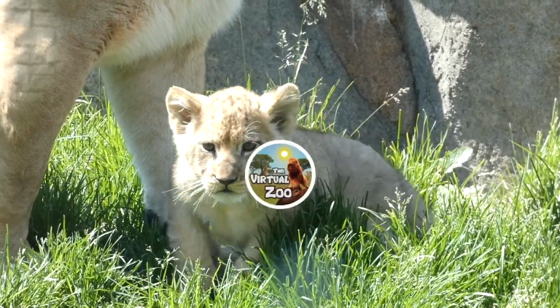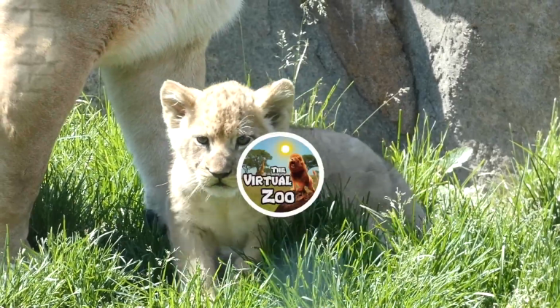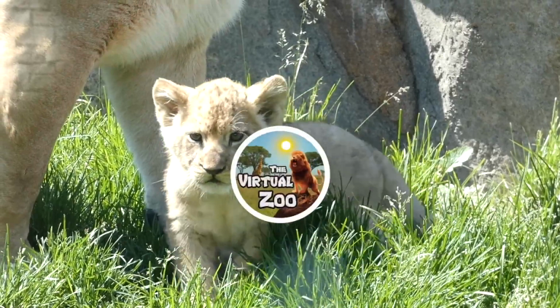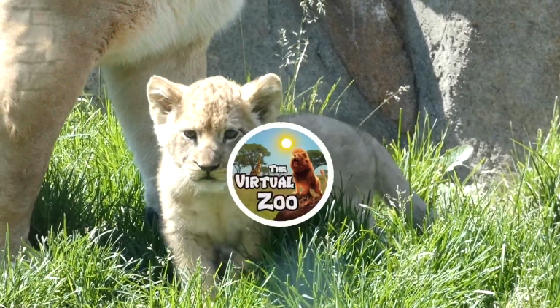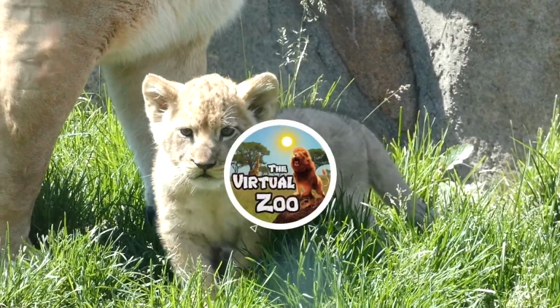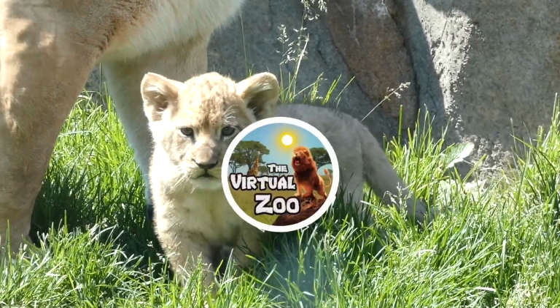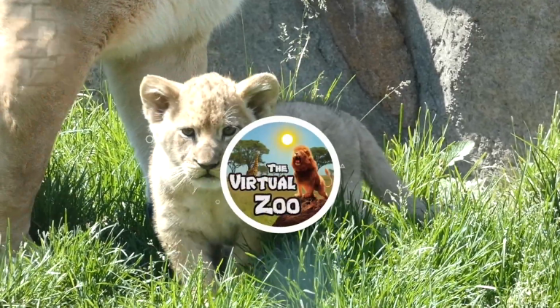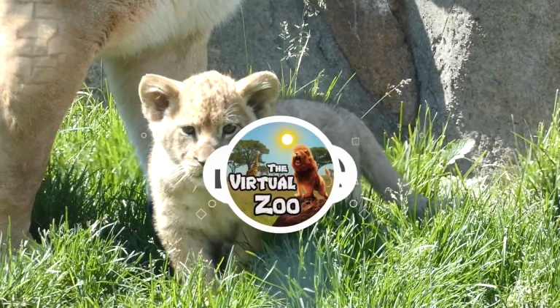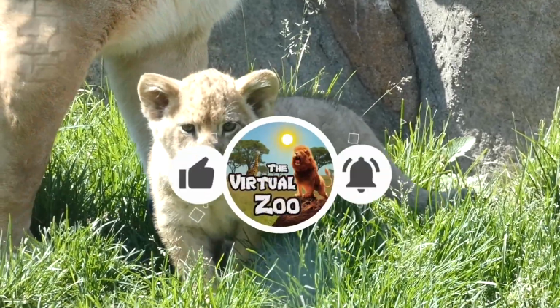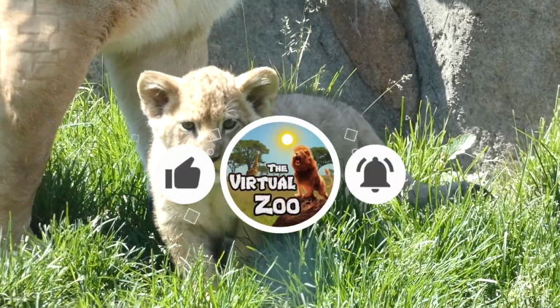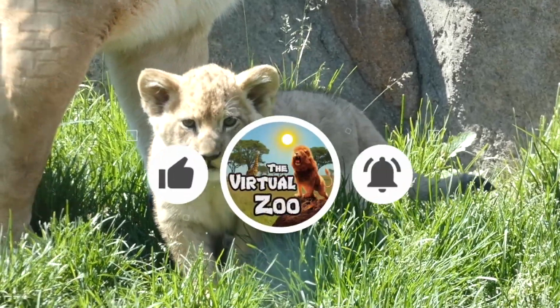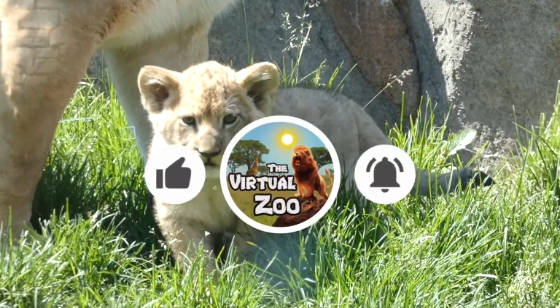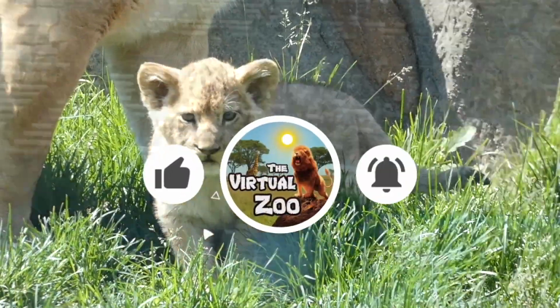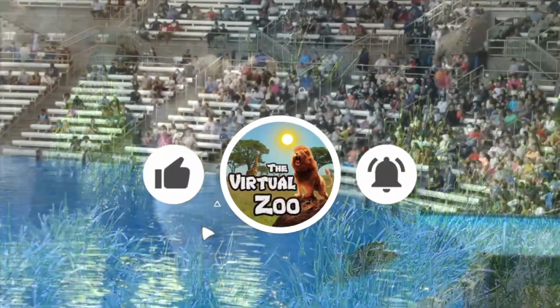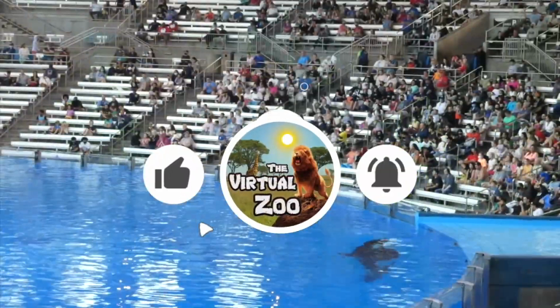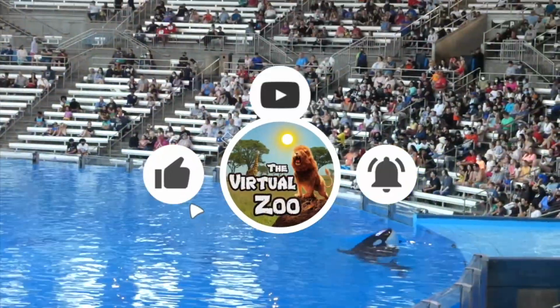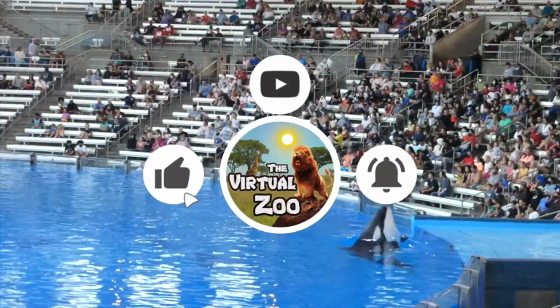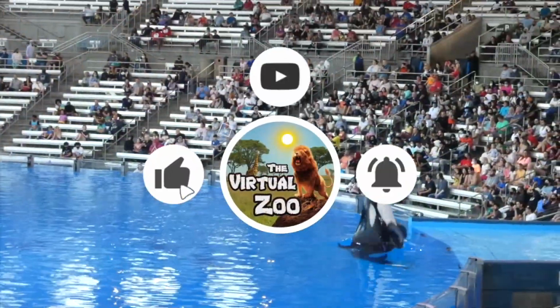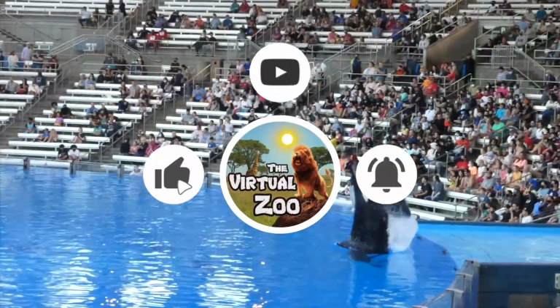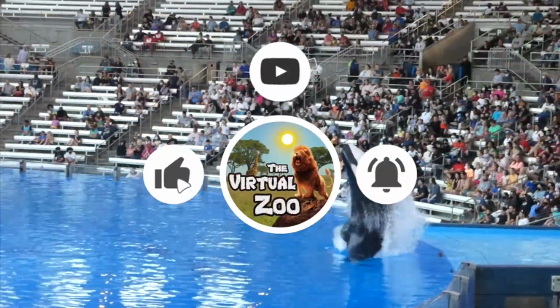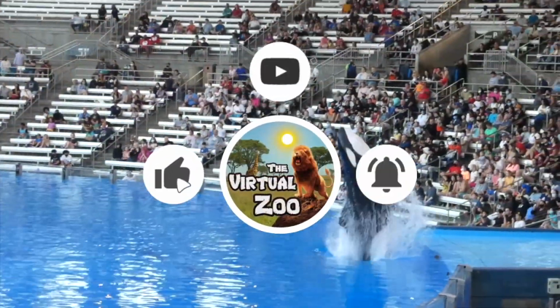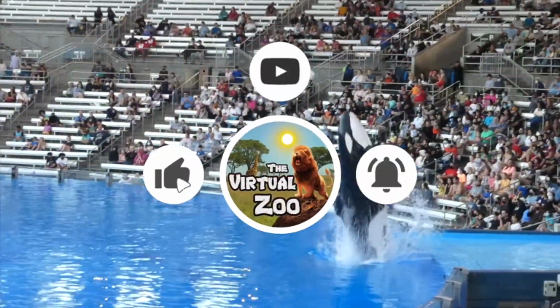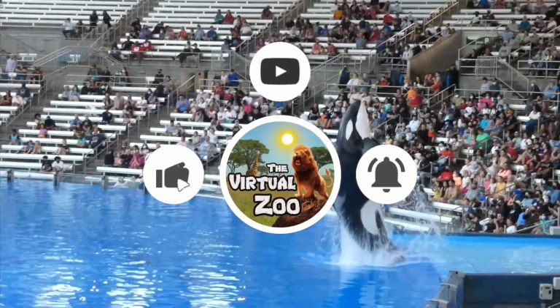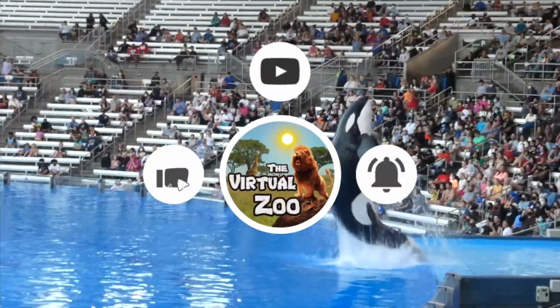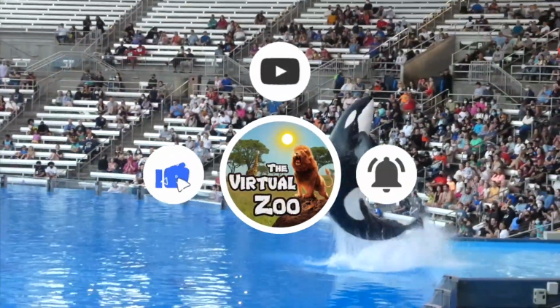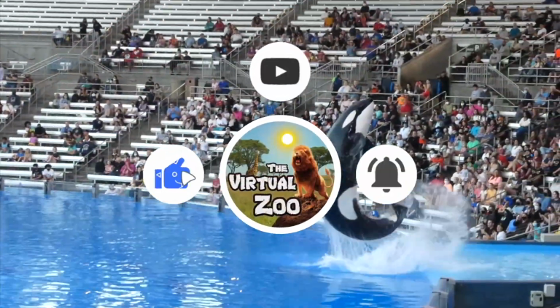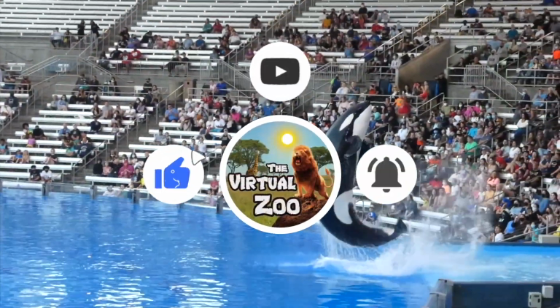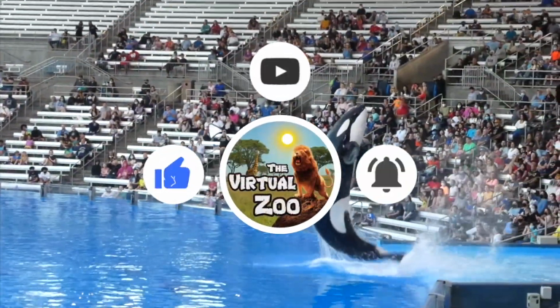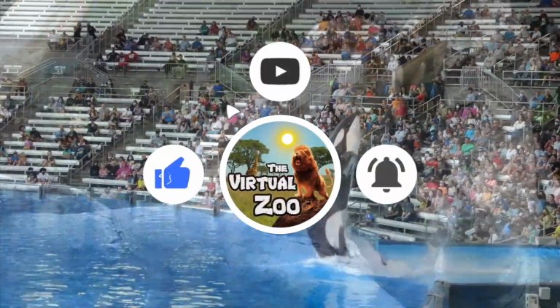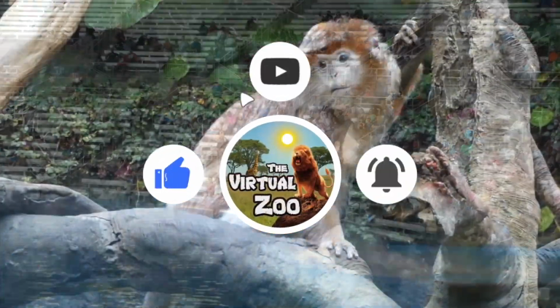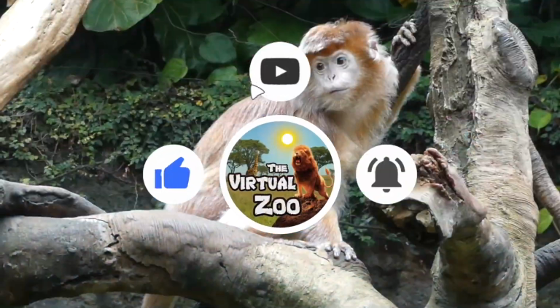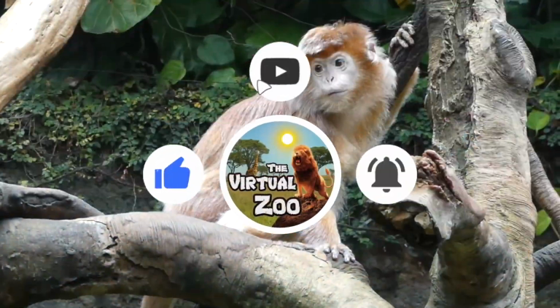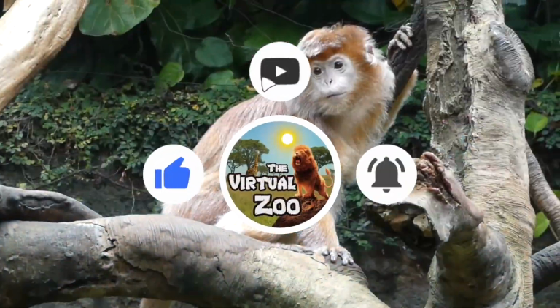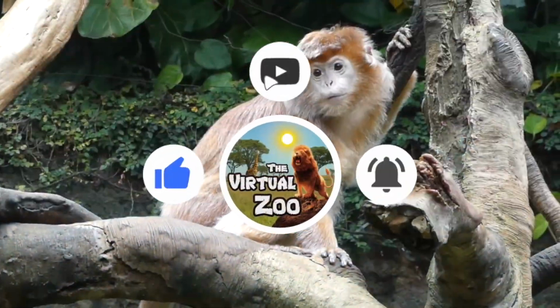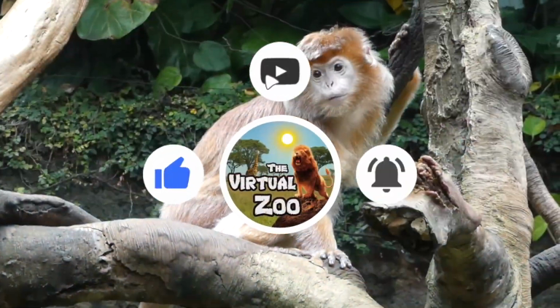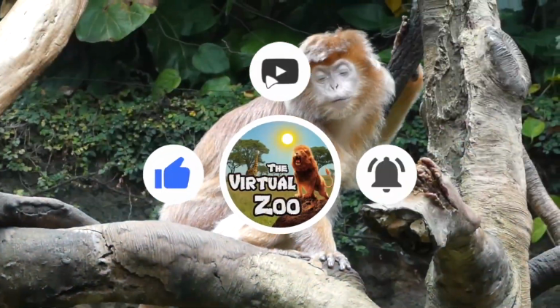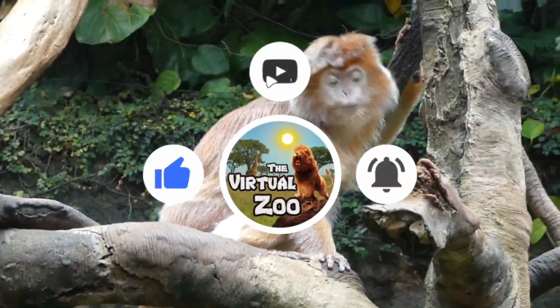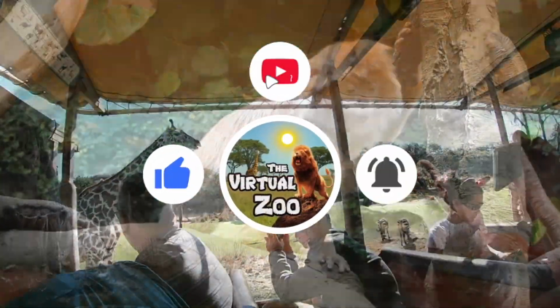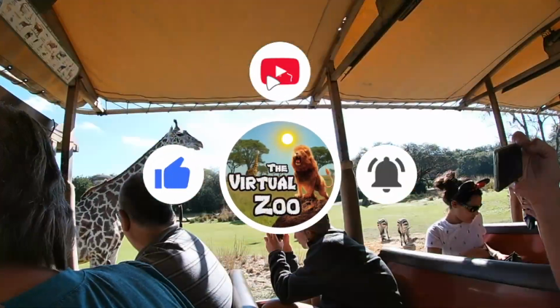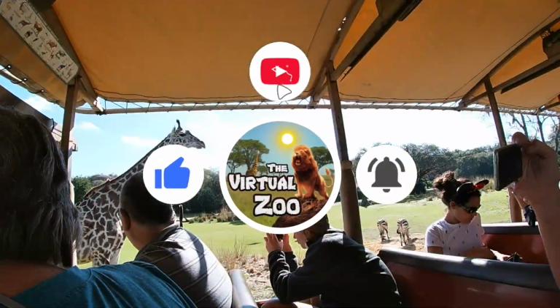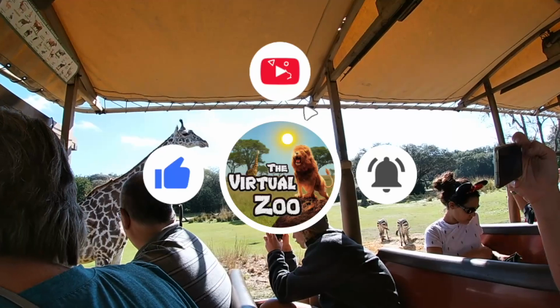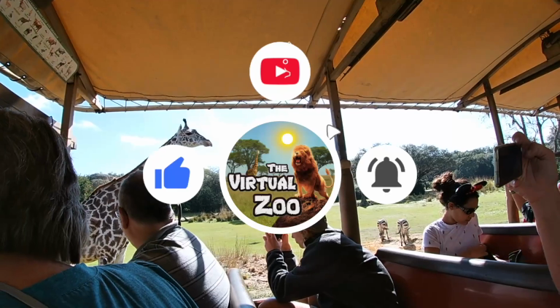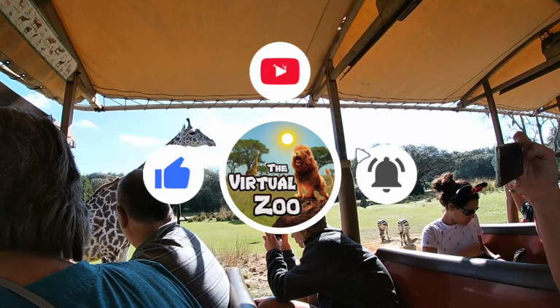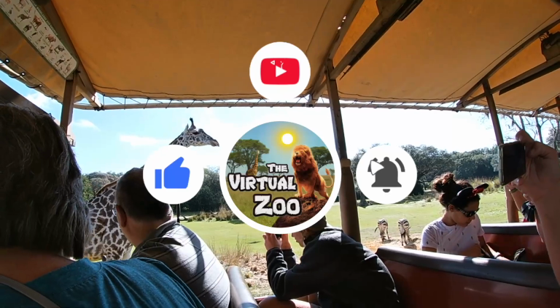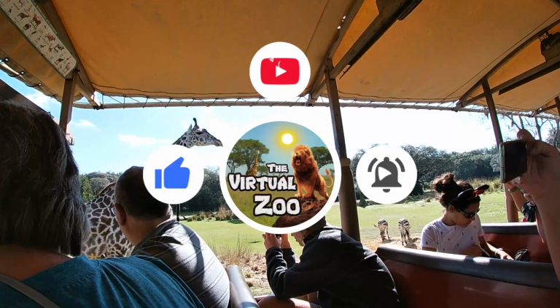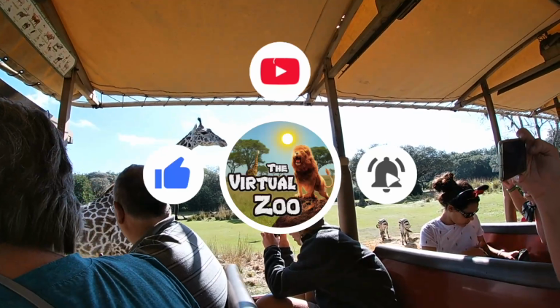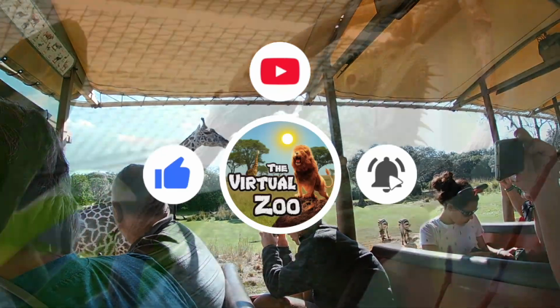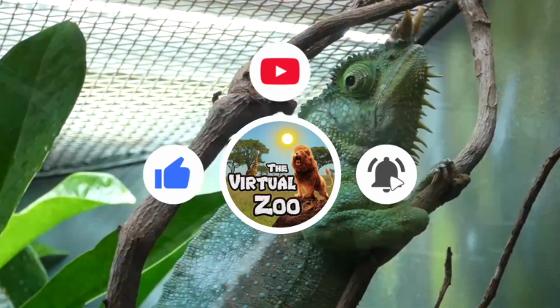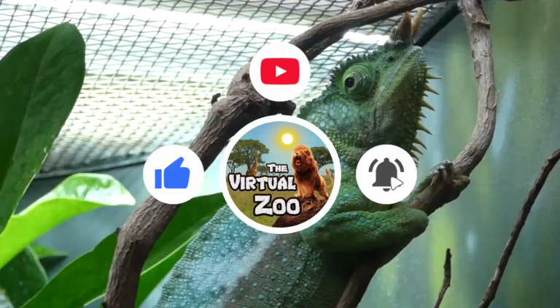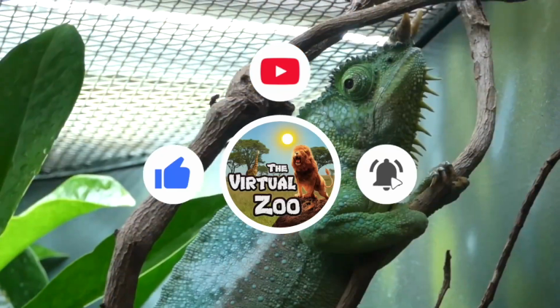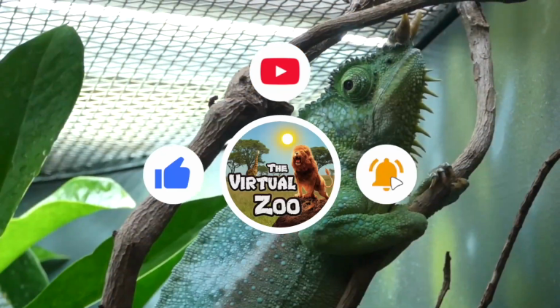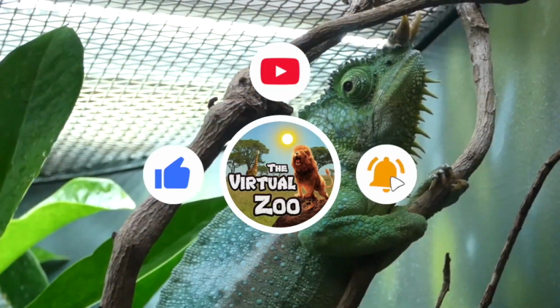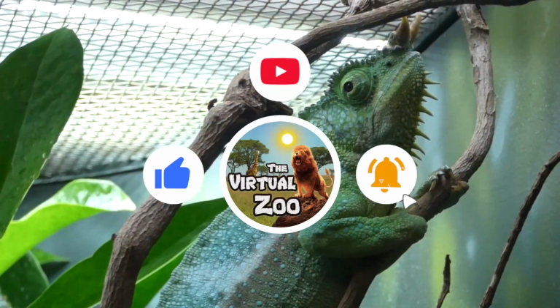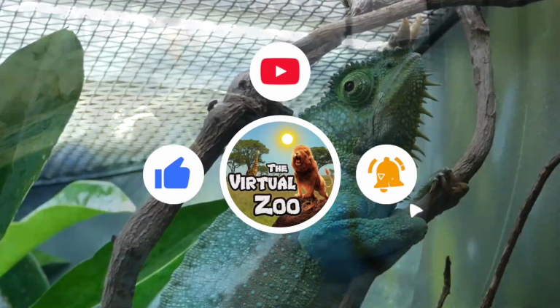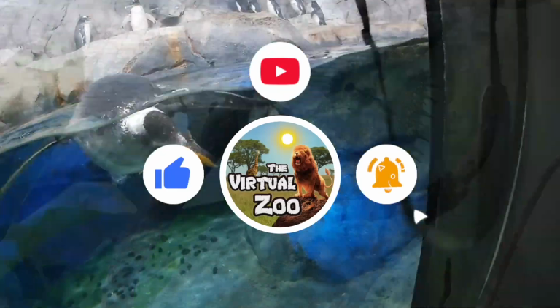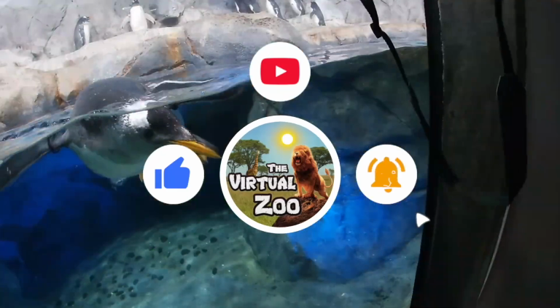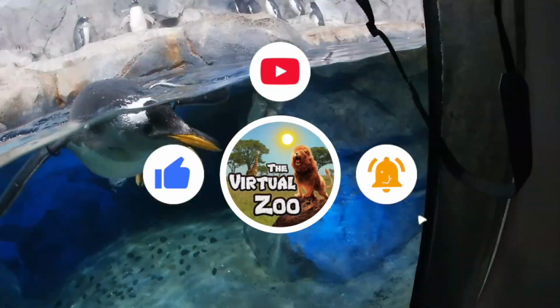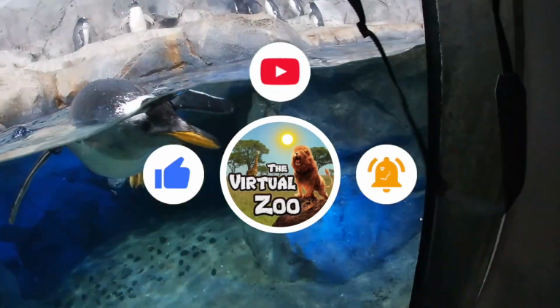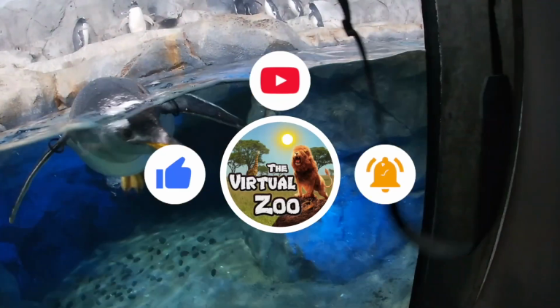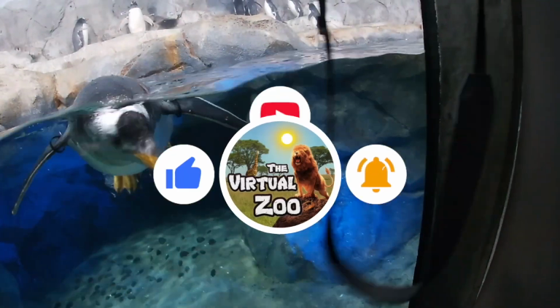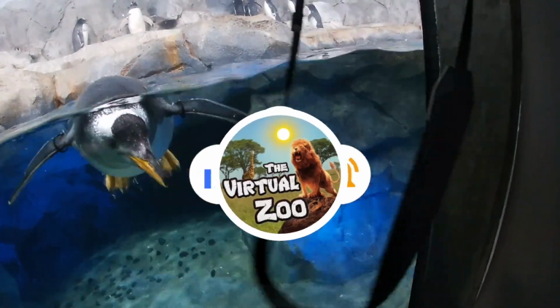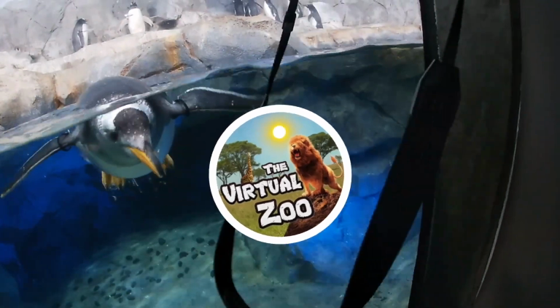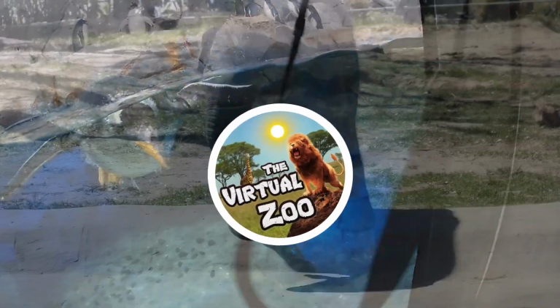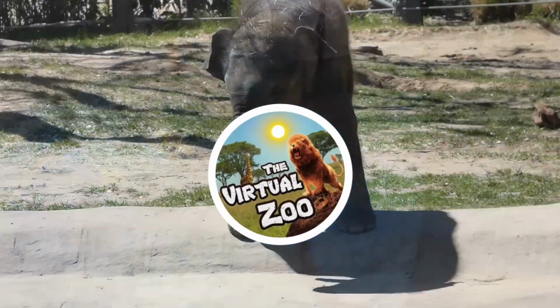Welcome to the Virtual Zoo, the channel that brings the zoo right to you.